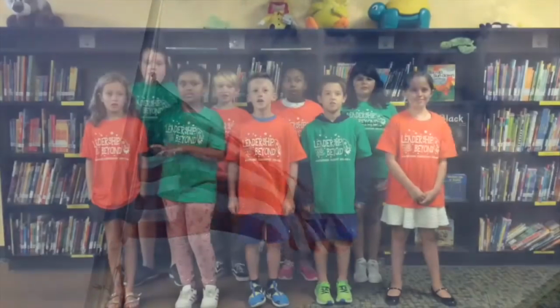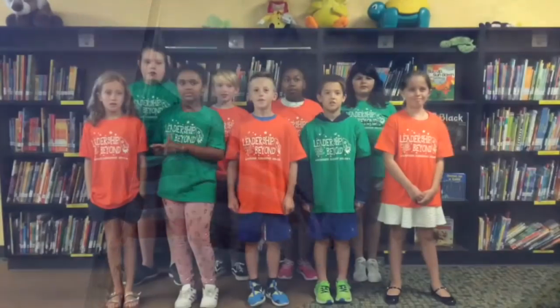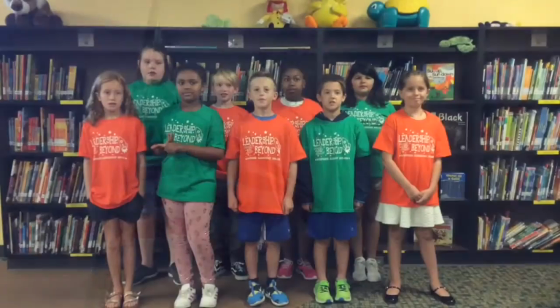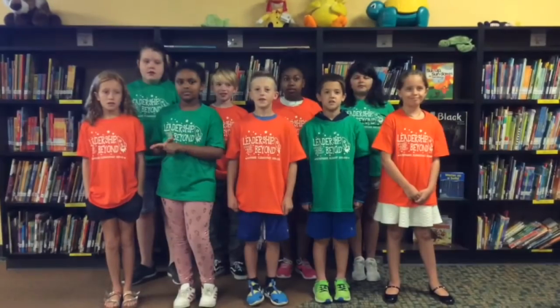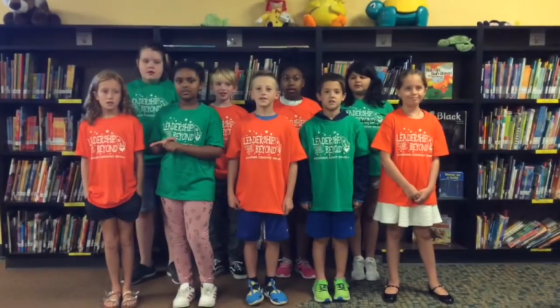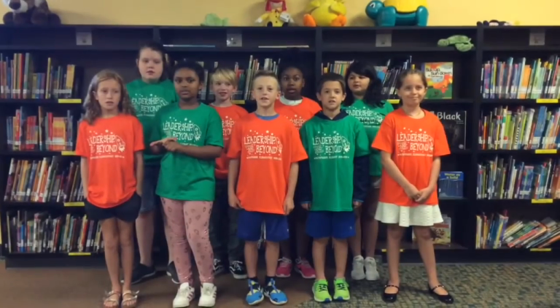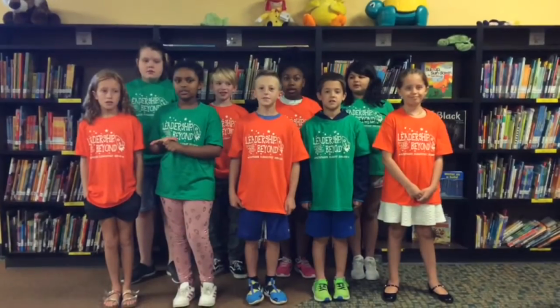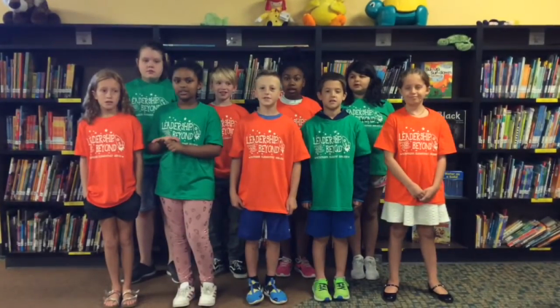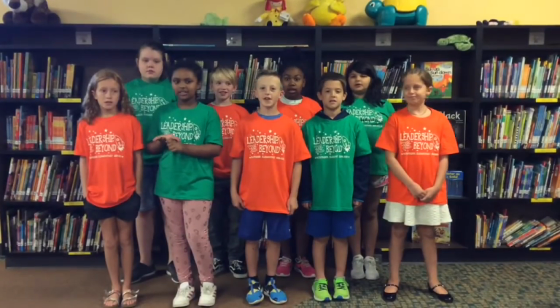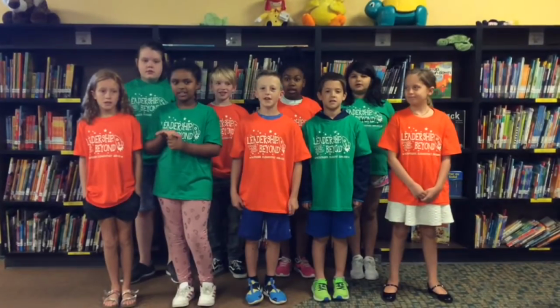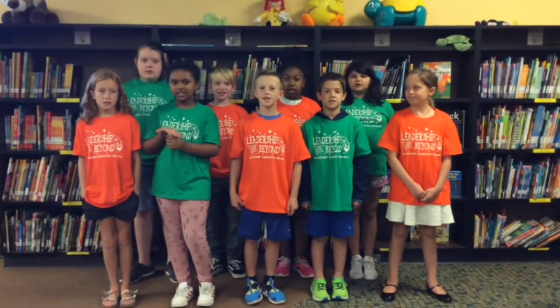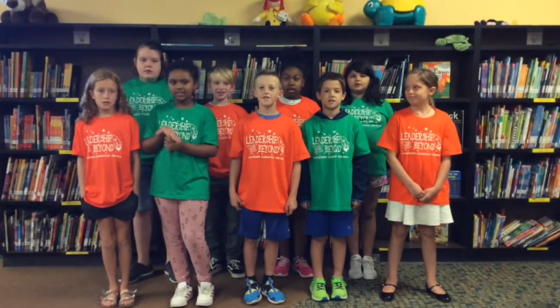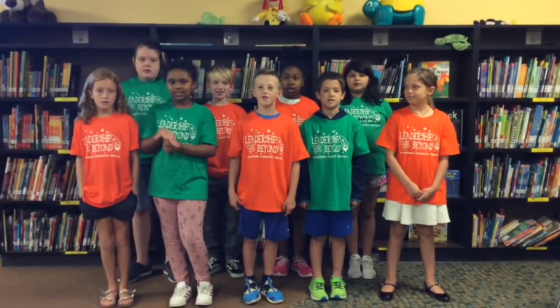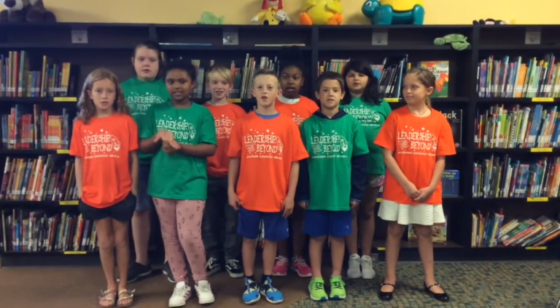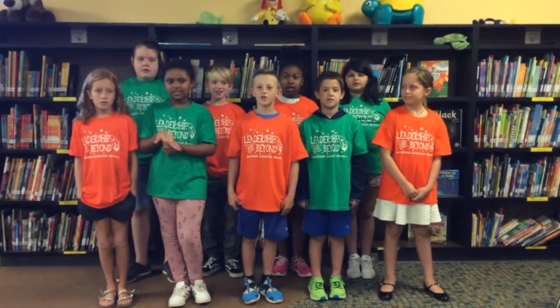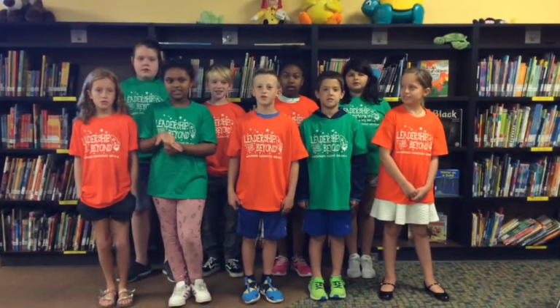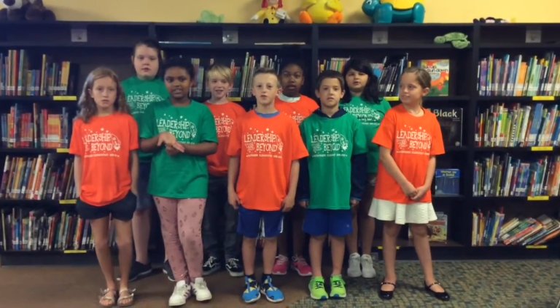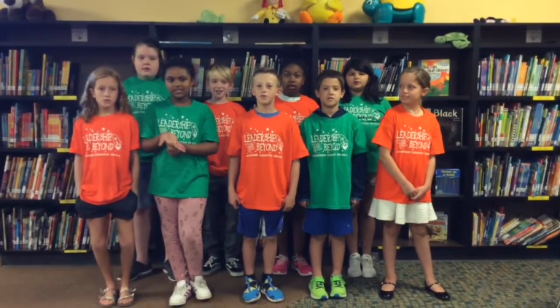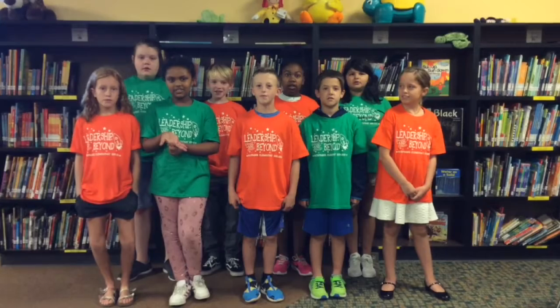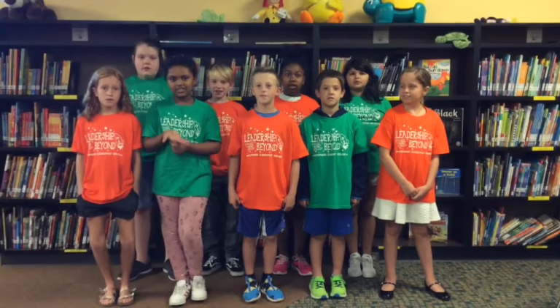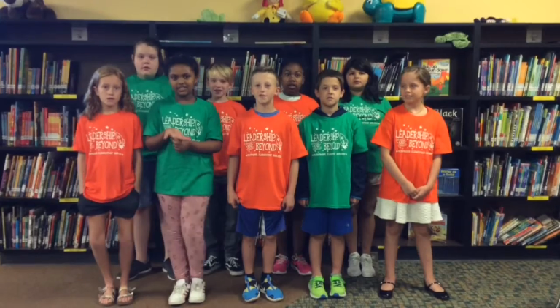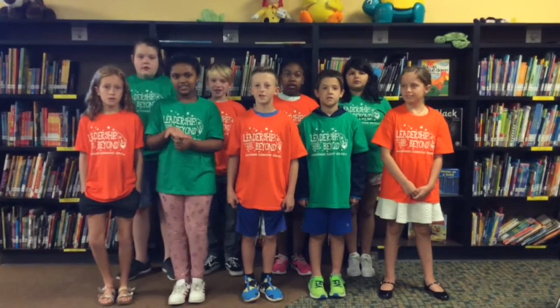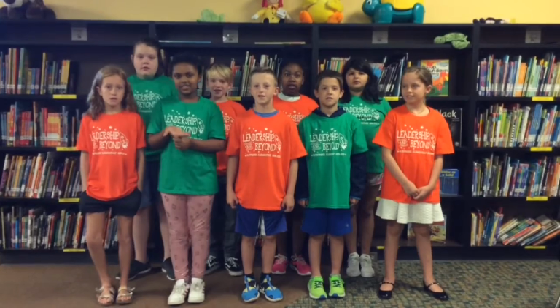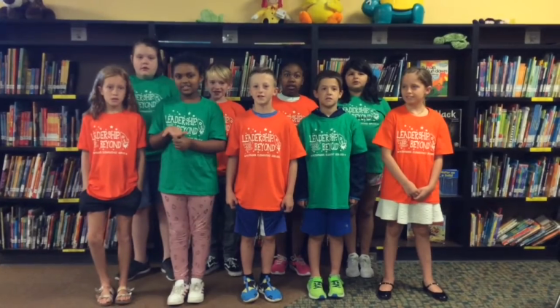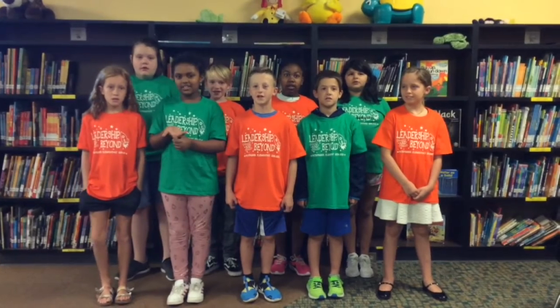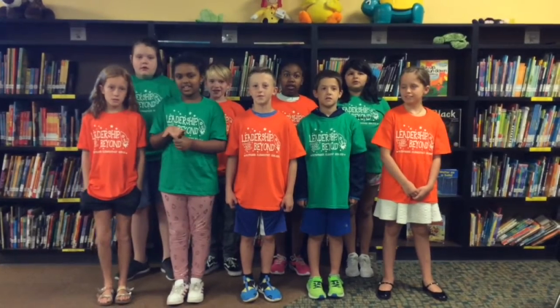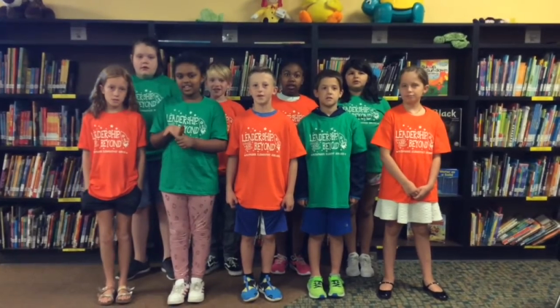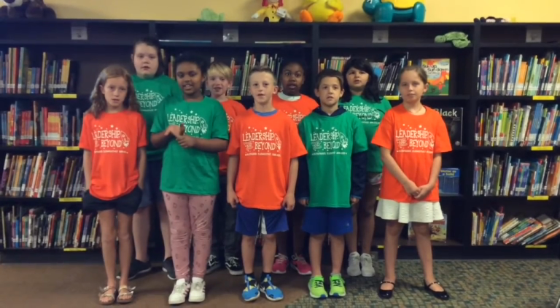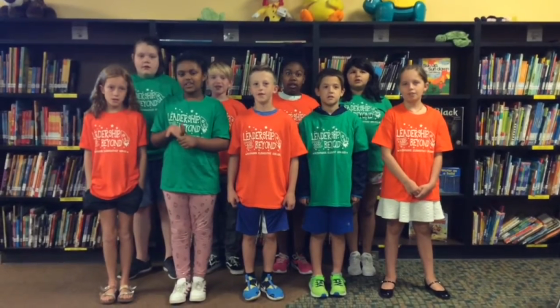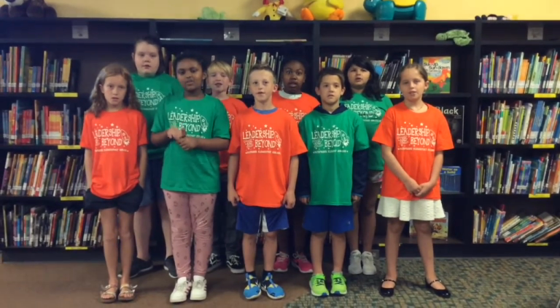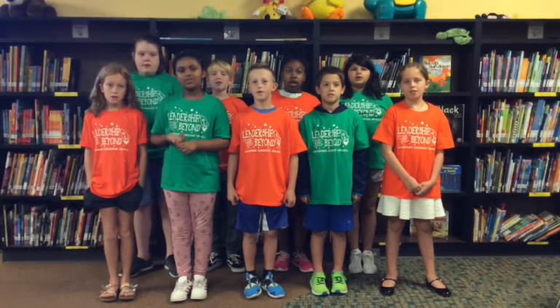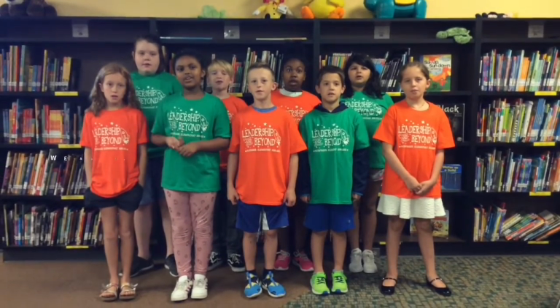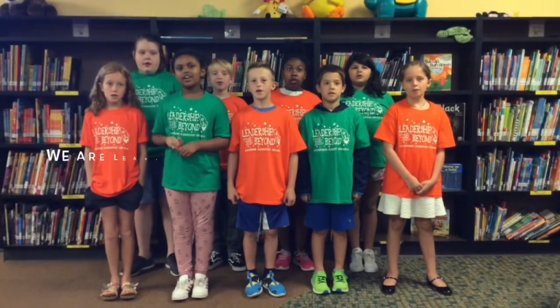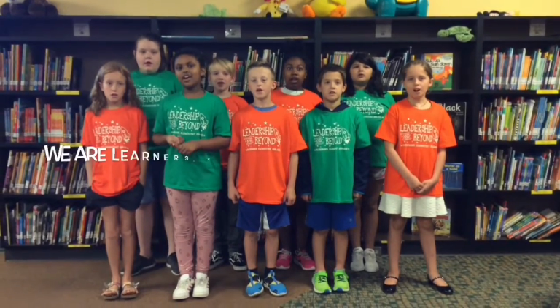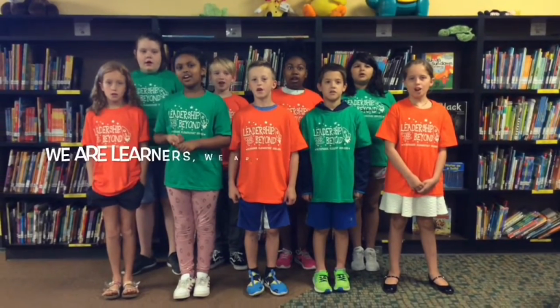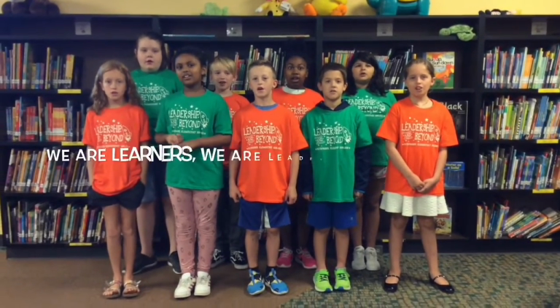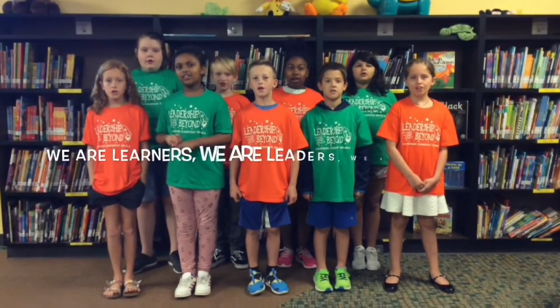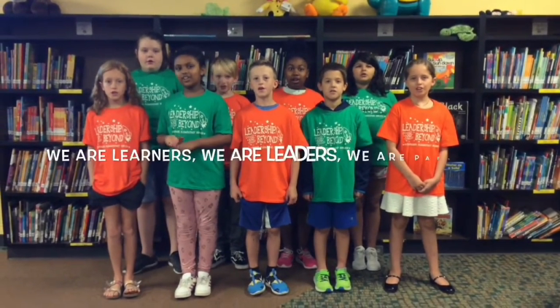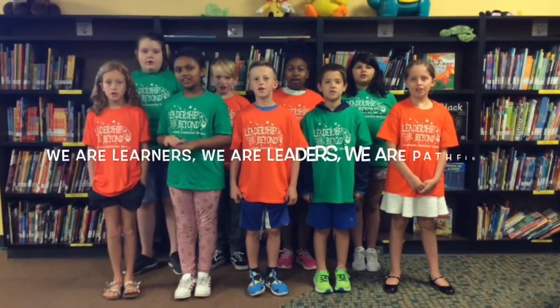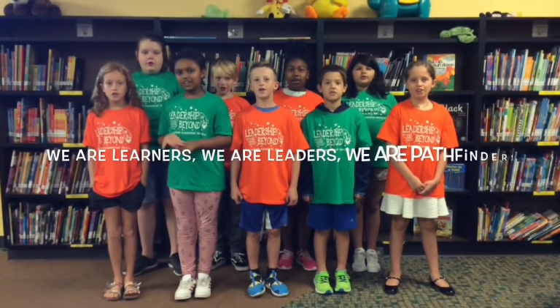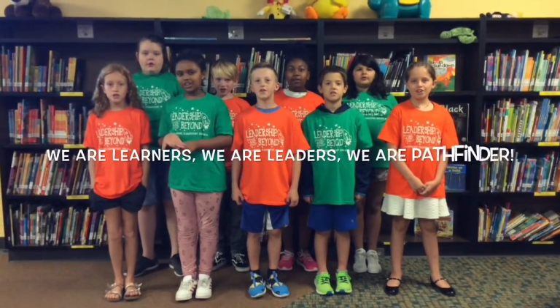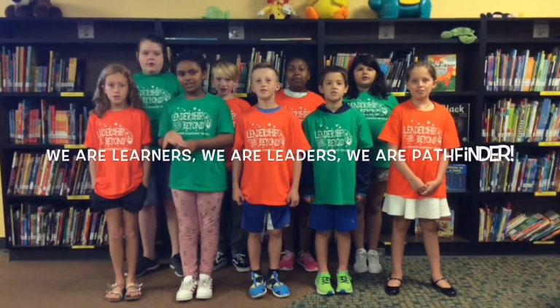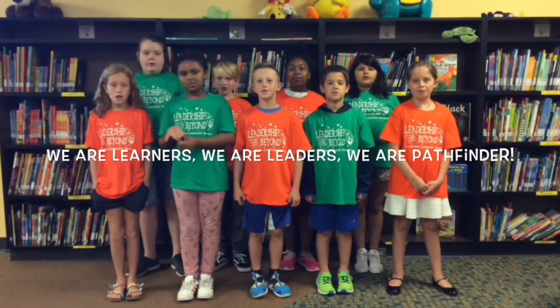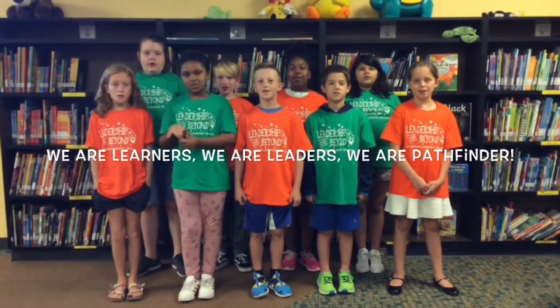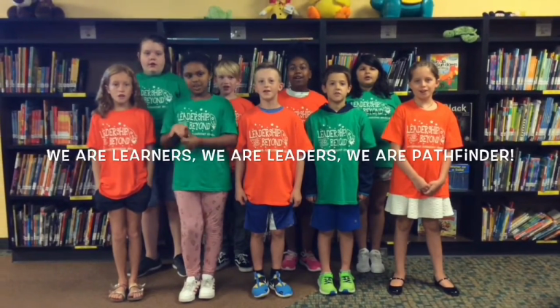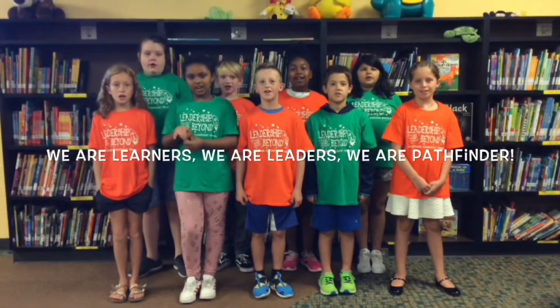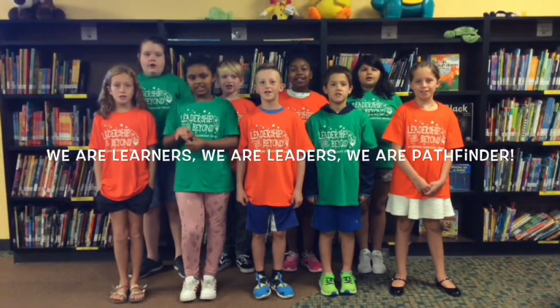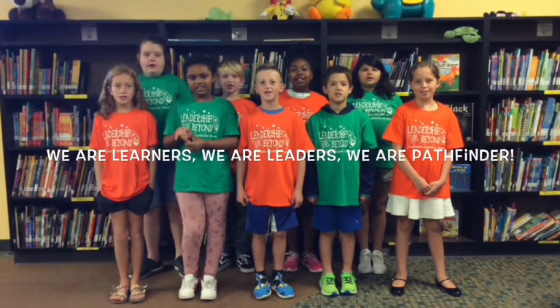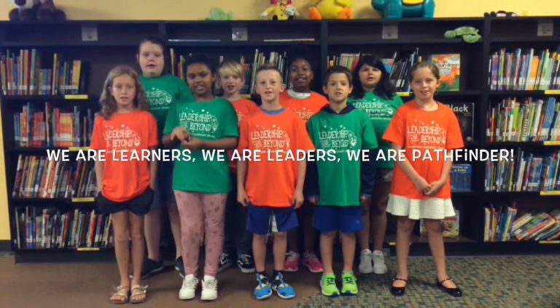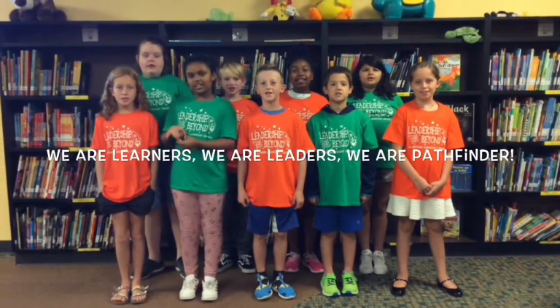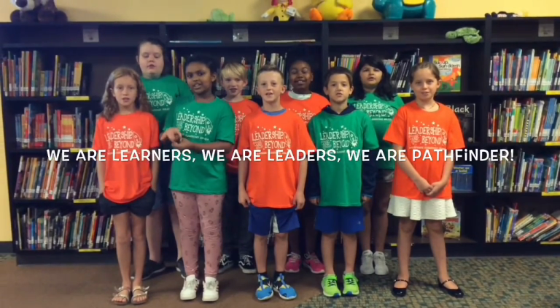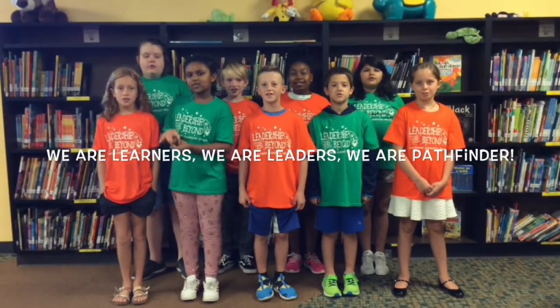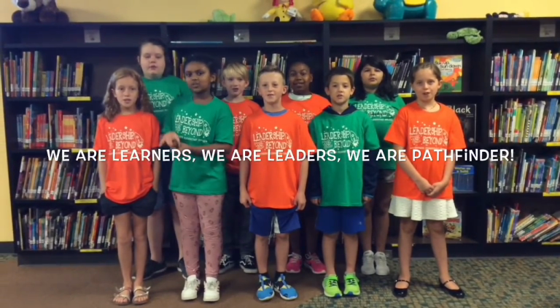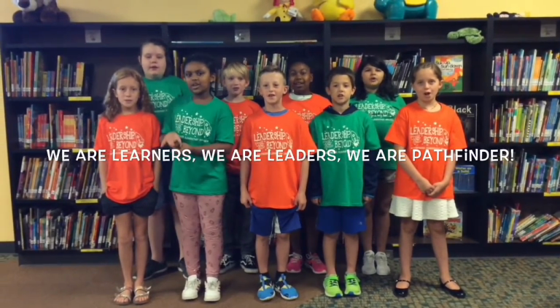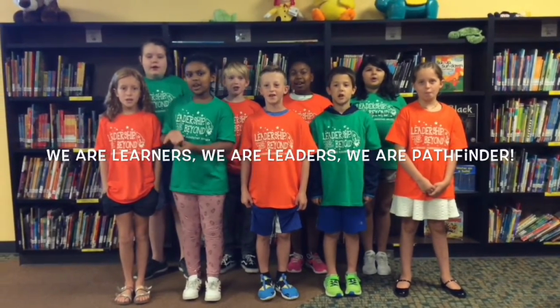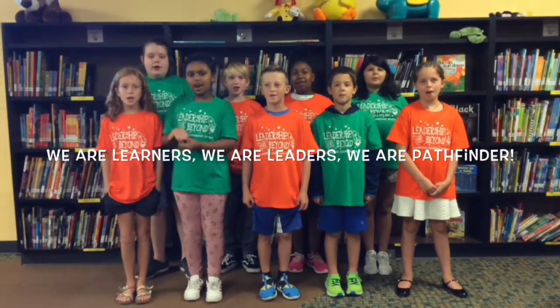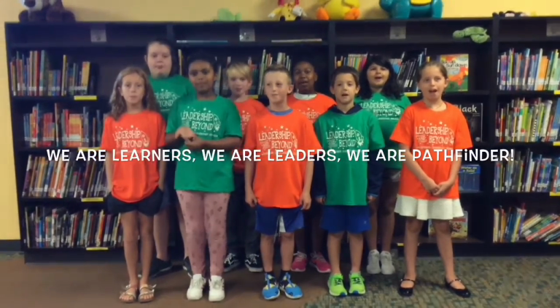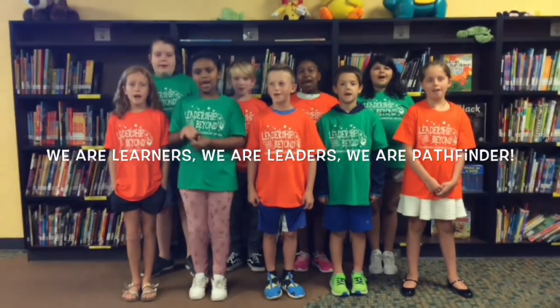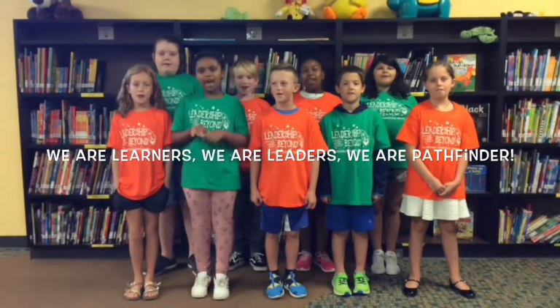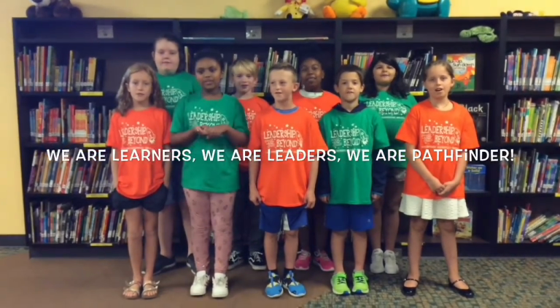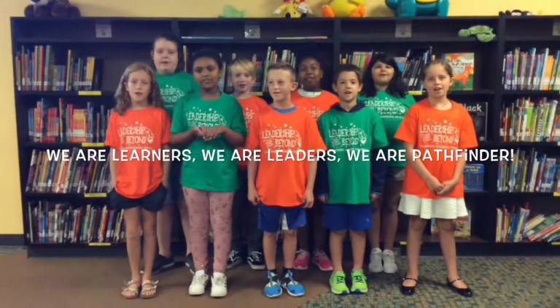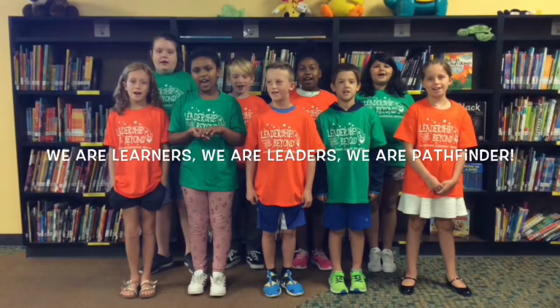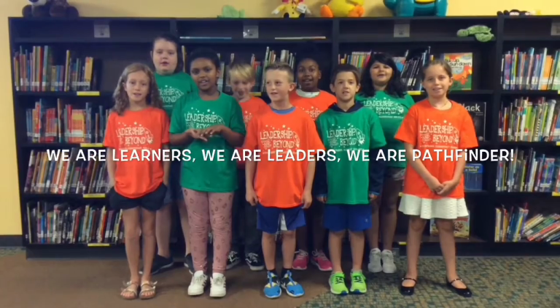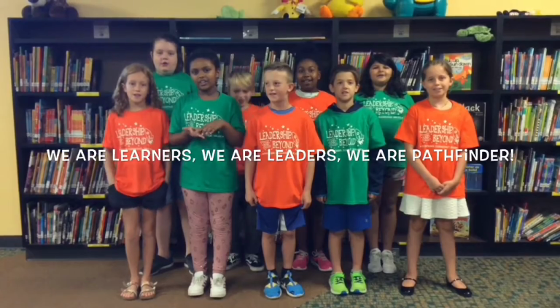Please keep standing for our school vision statement. We are learners, we are leaders, we are Pathfinder.